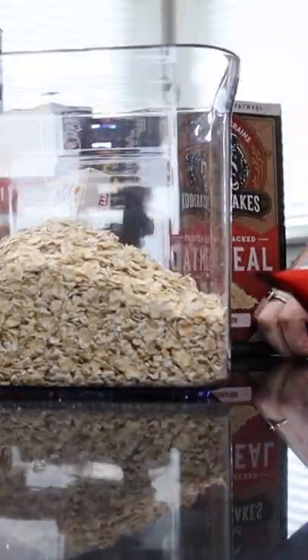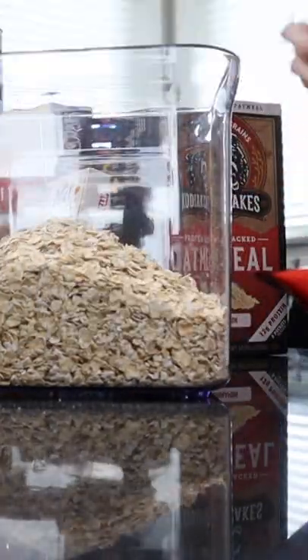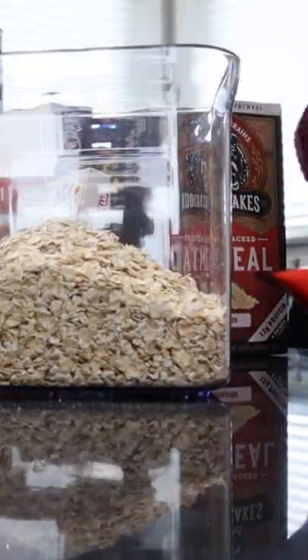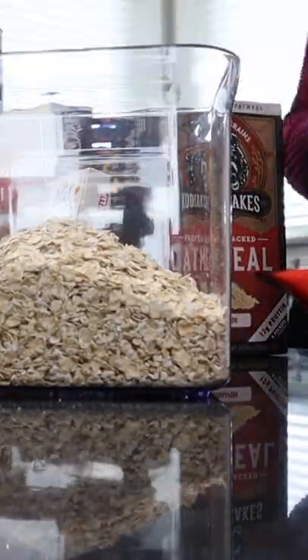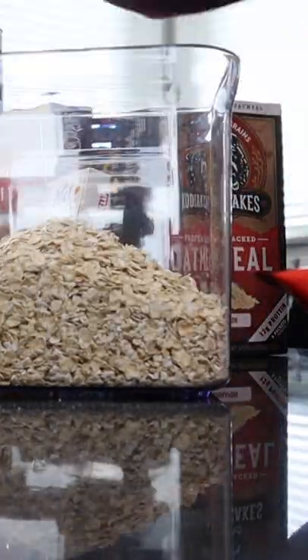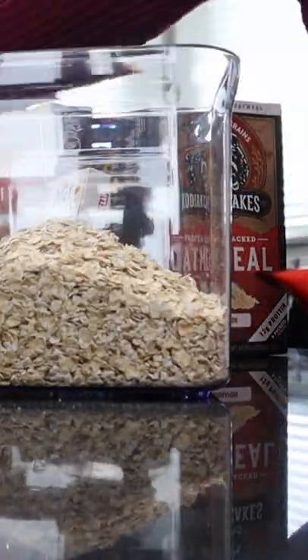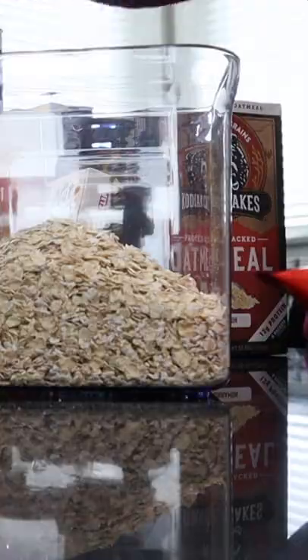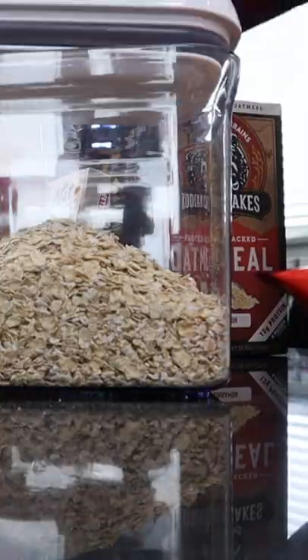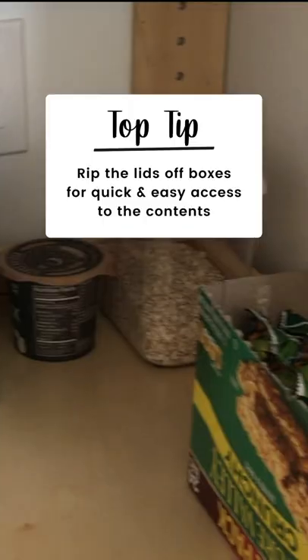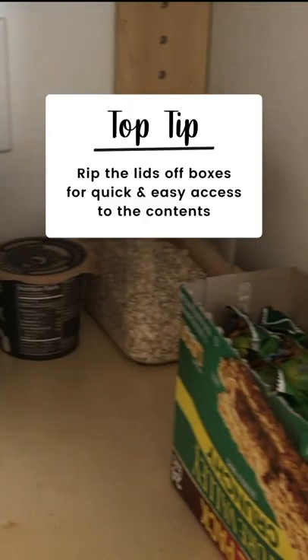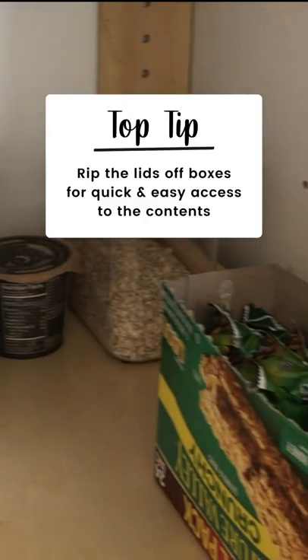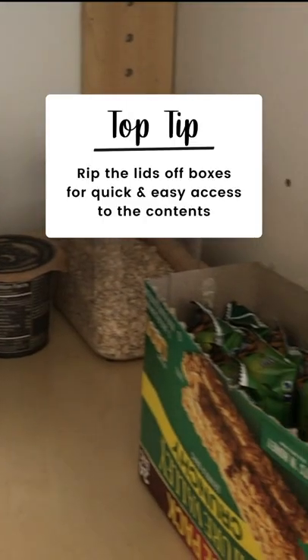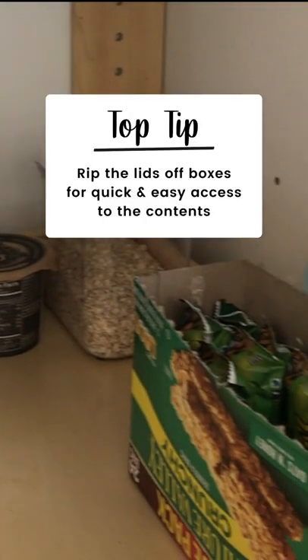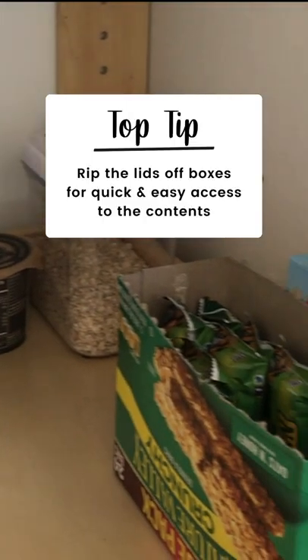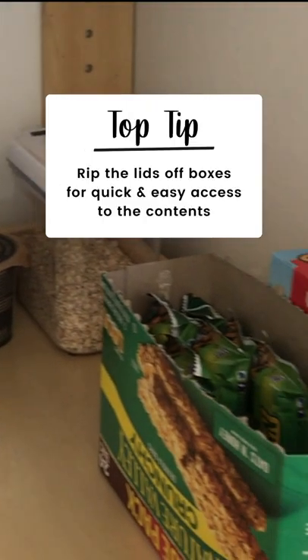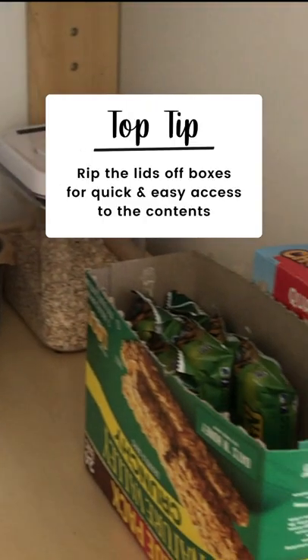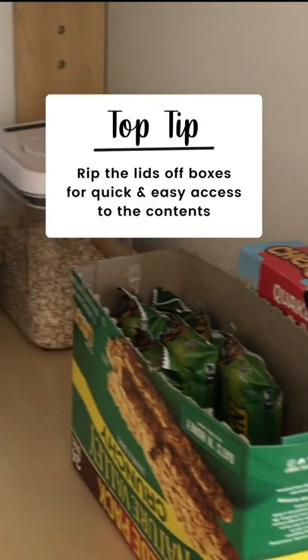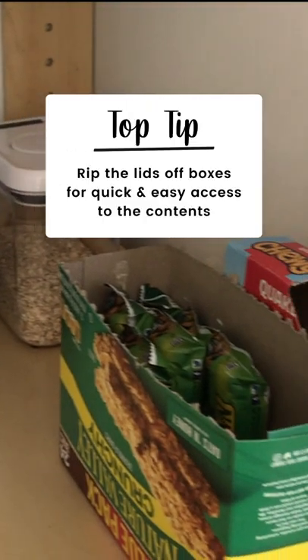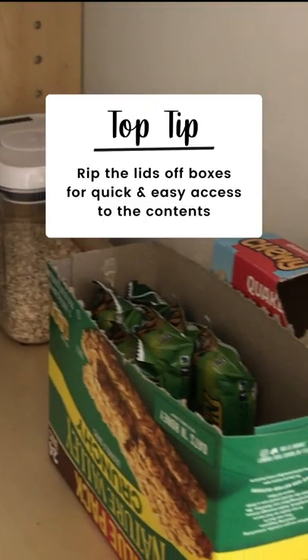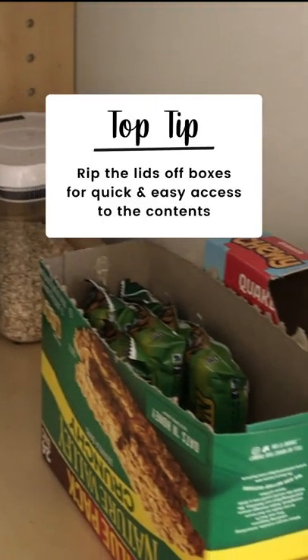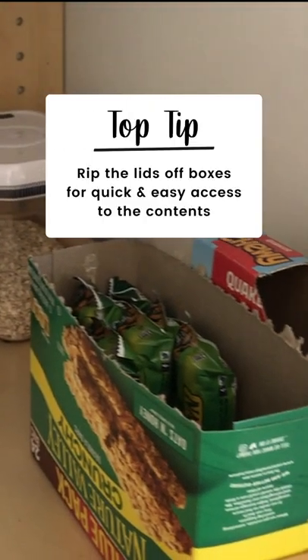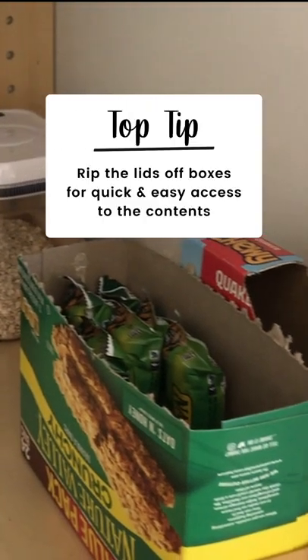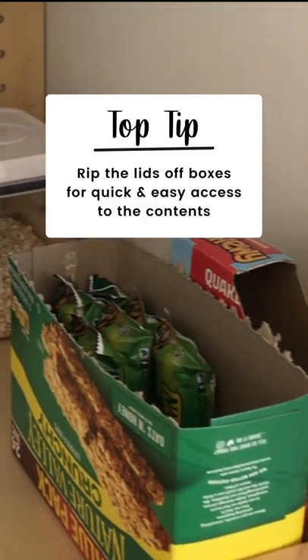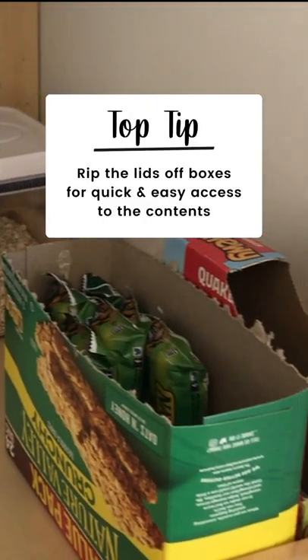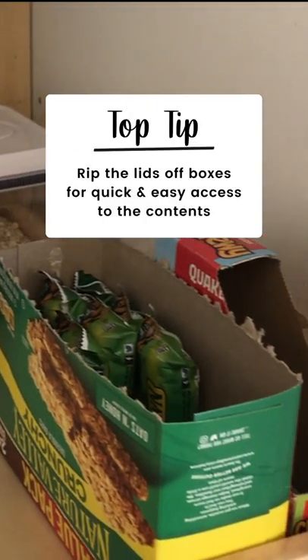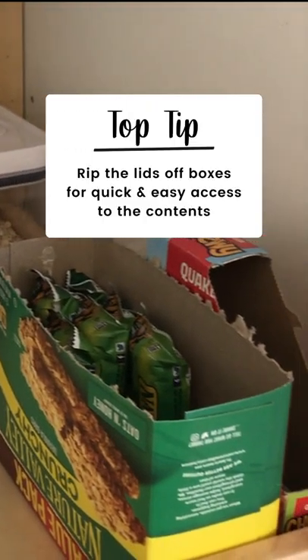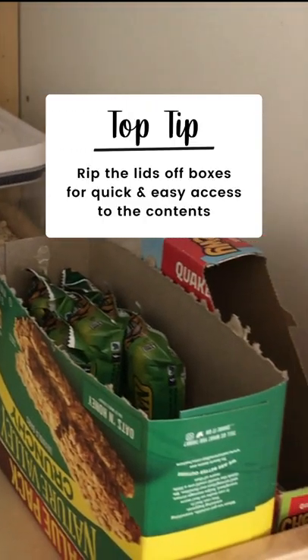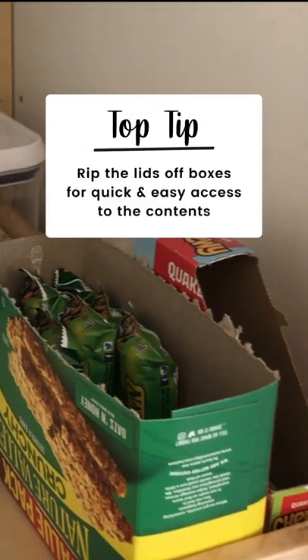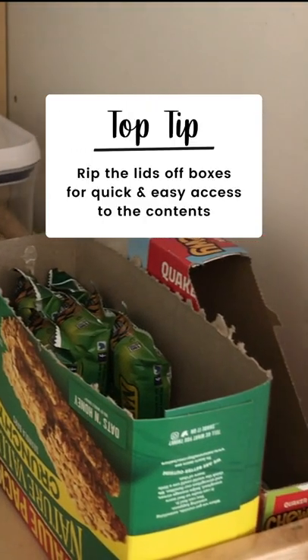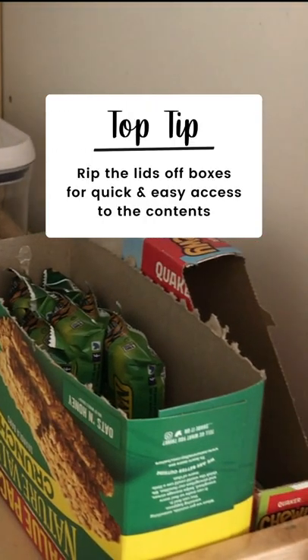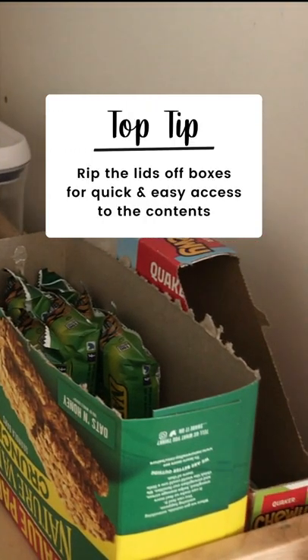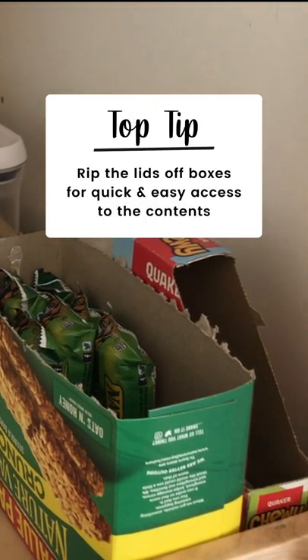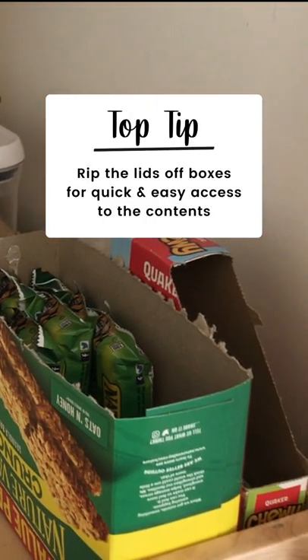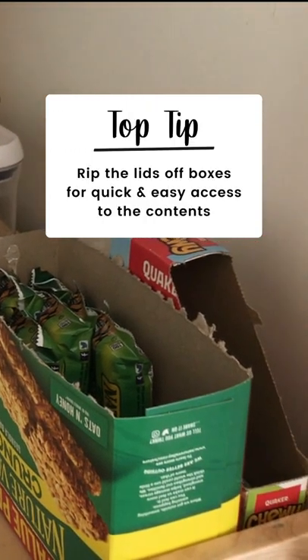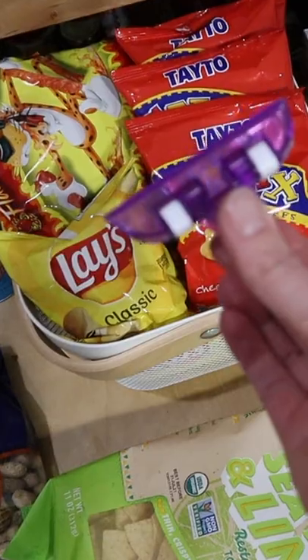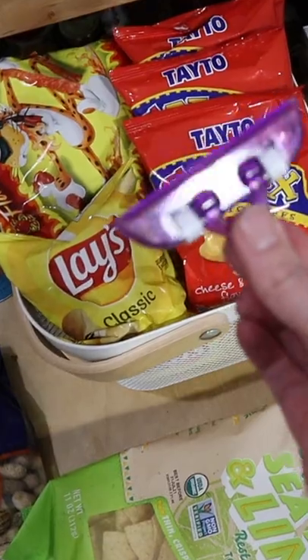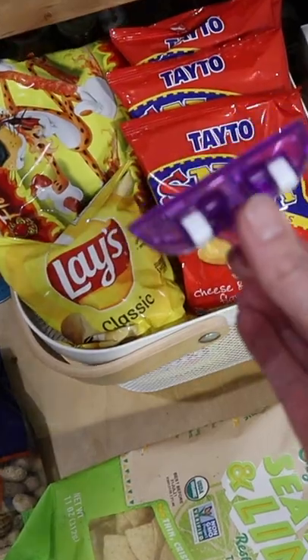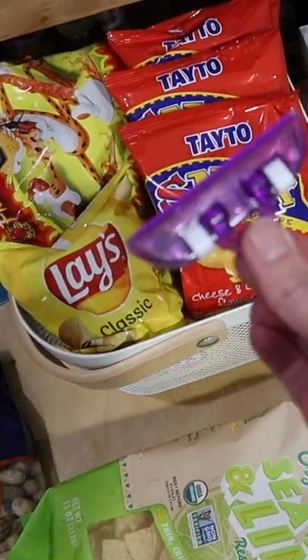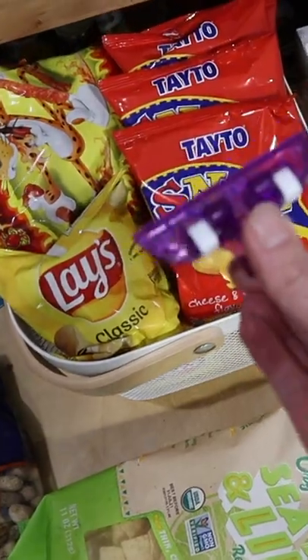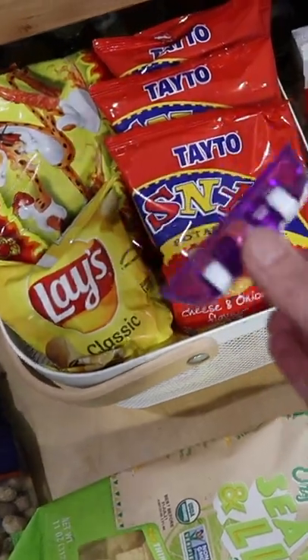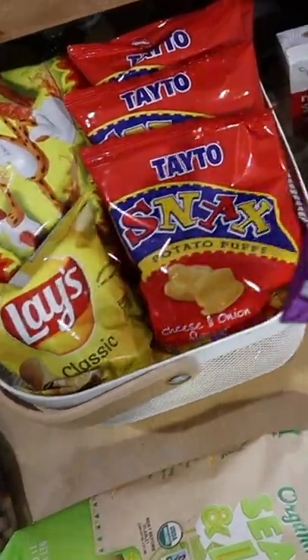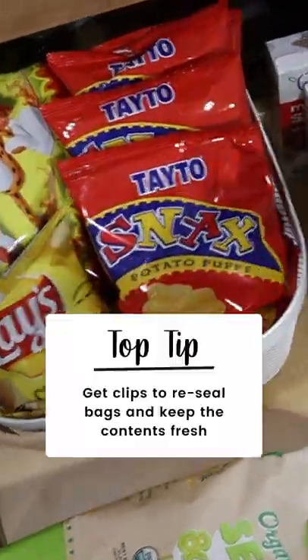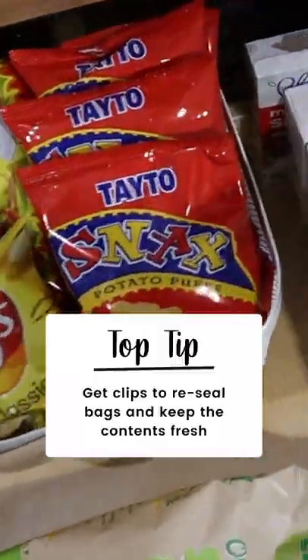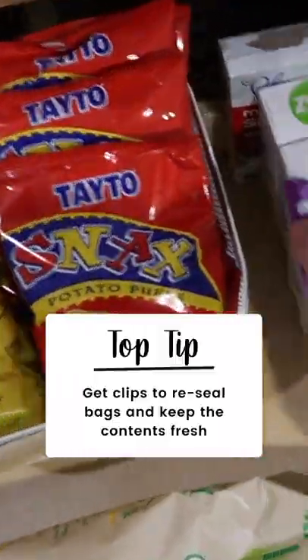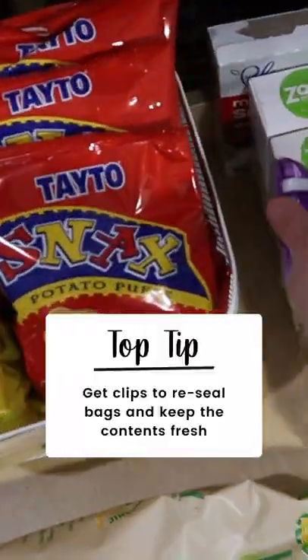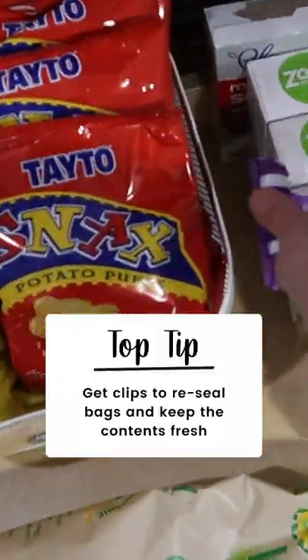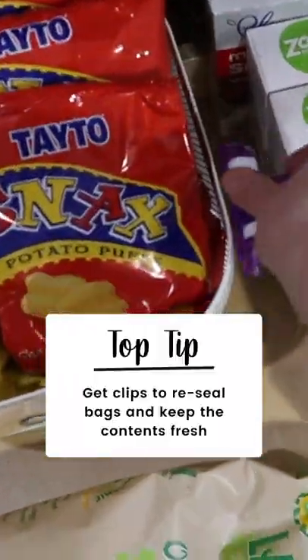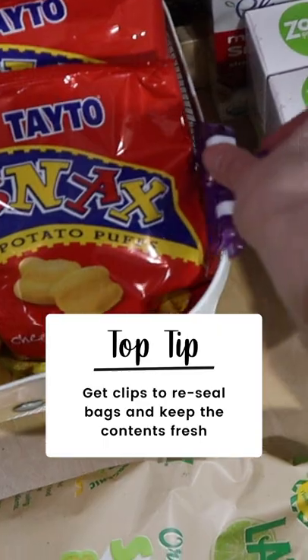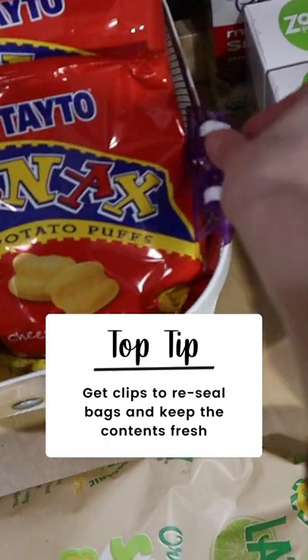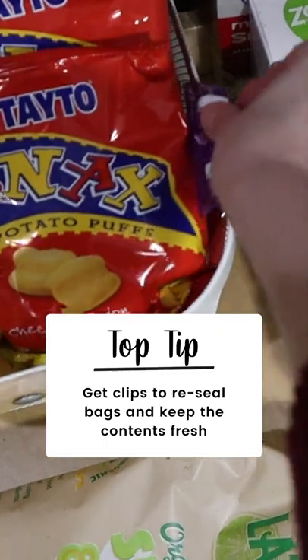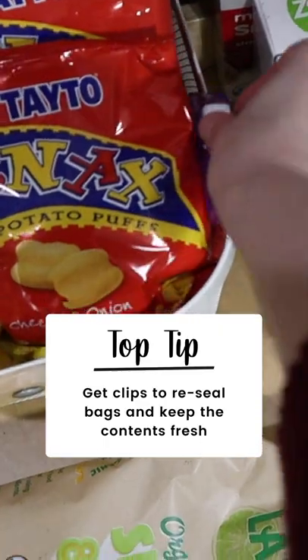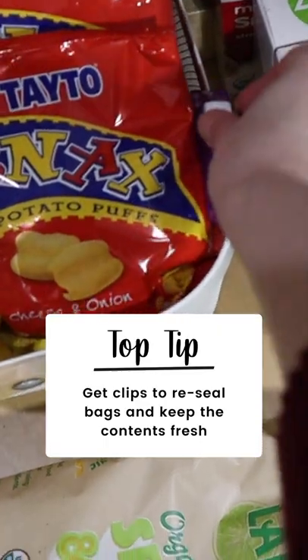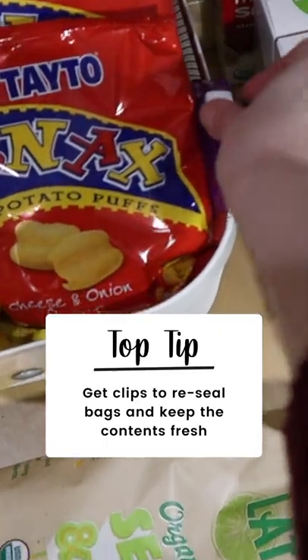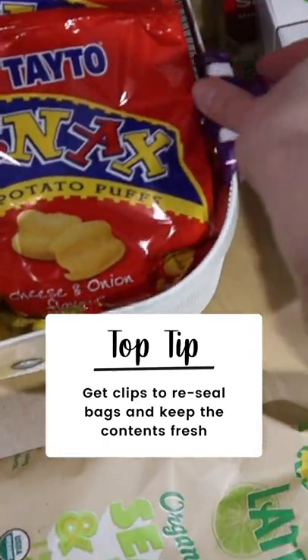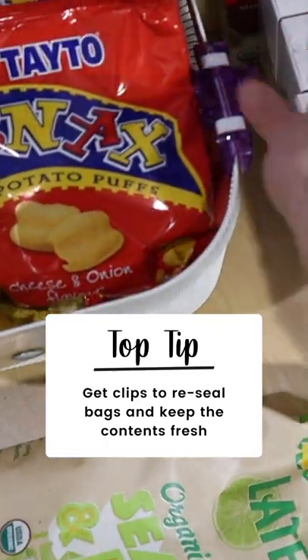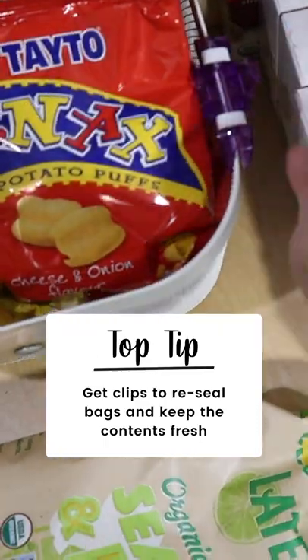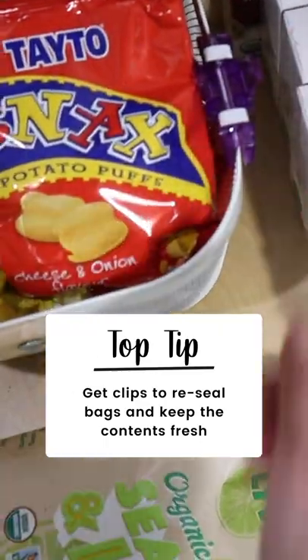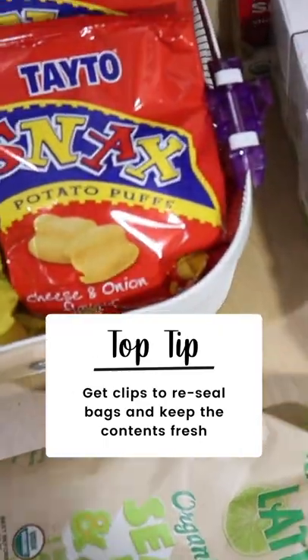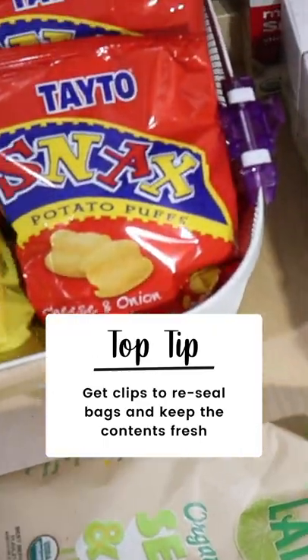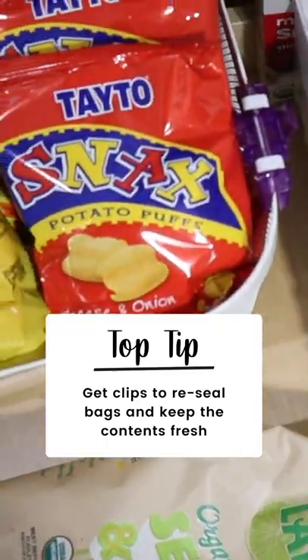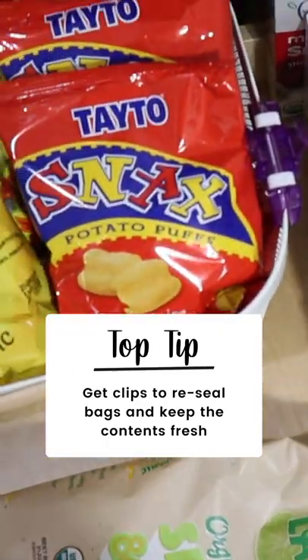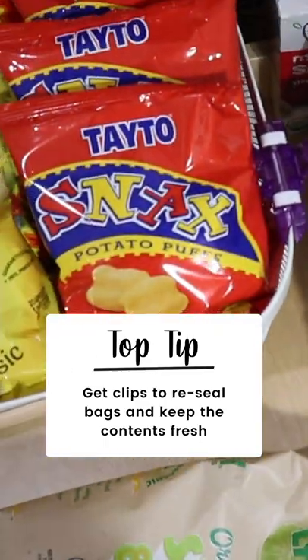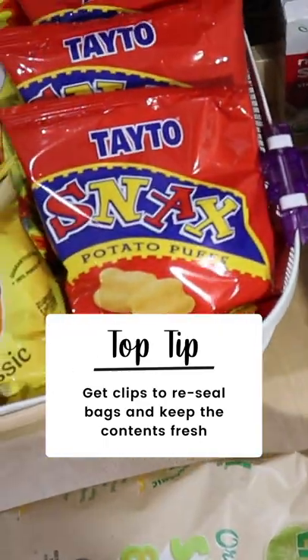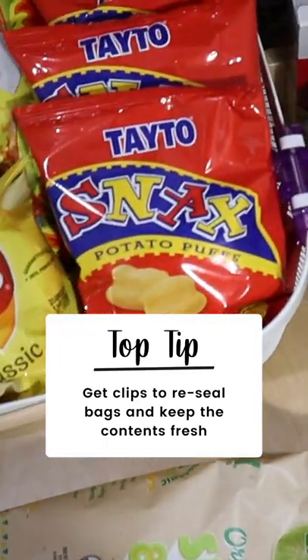And rip the lids off boxes for quicker and easier access to the contents. For bags that have been opened, get clips to reseal them.